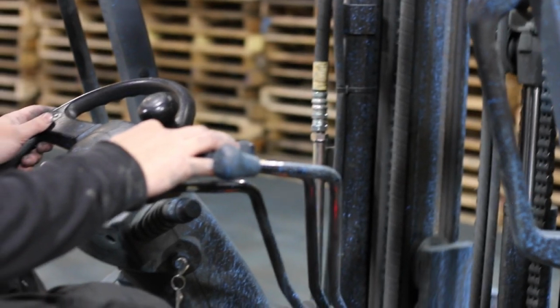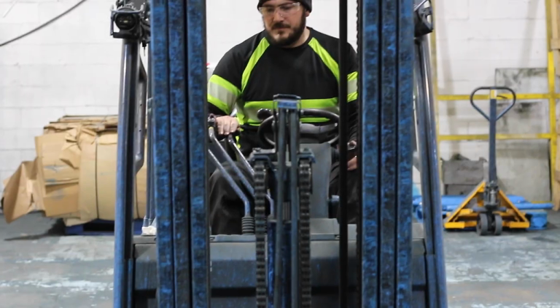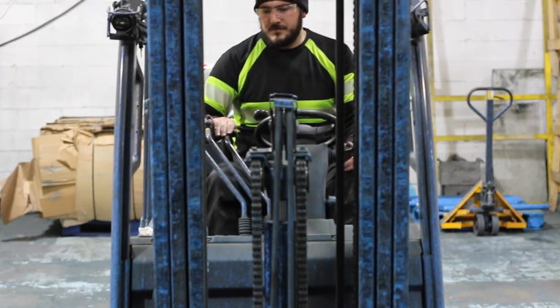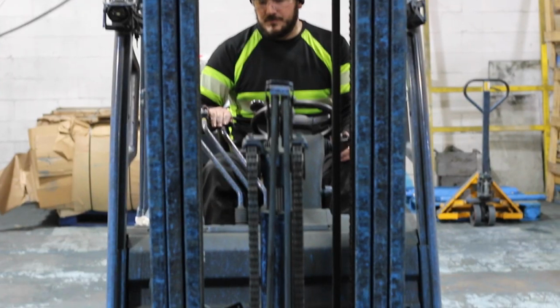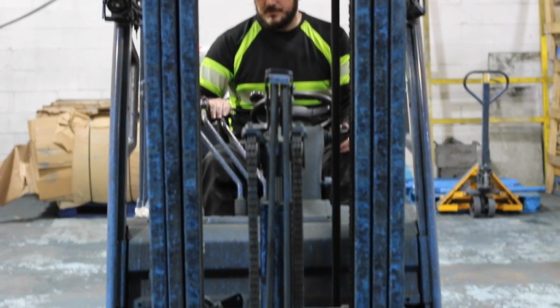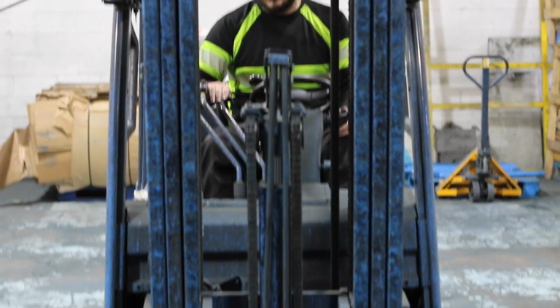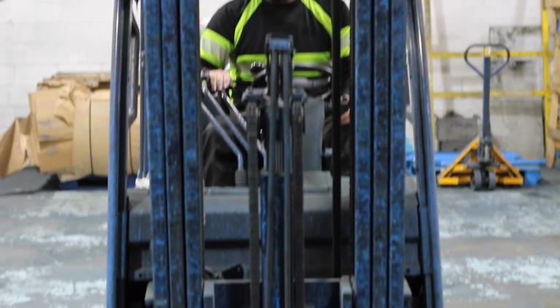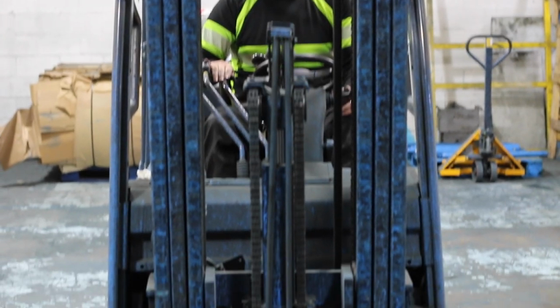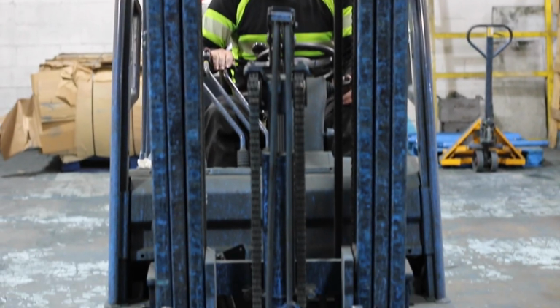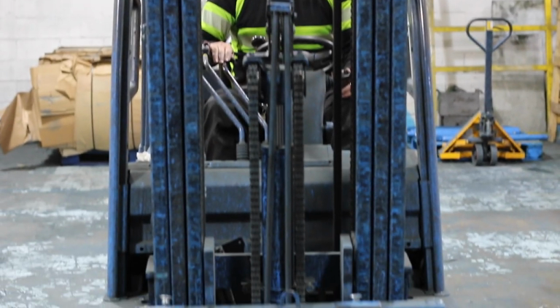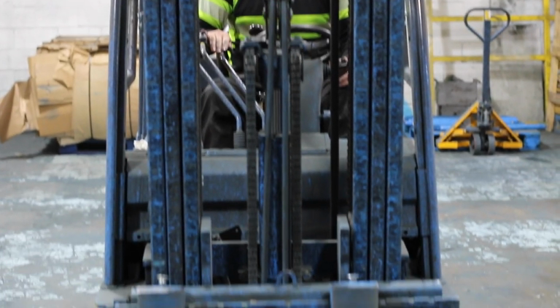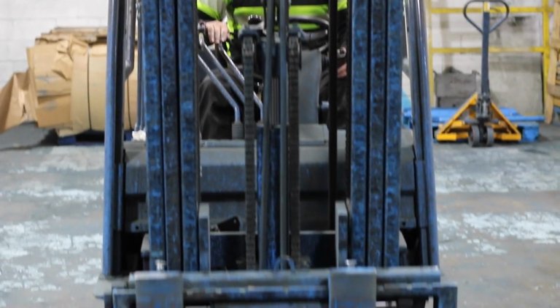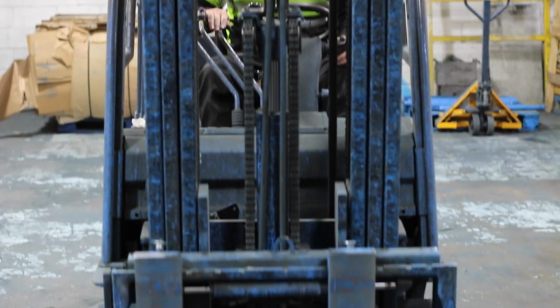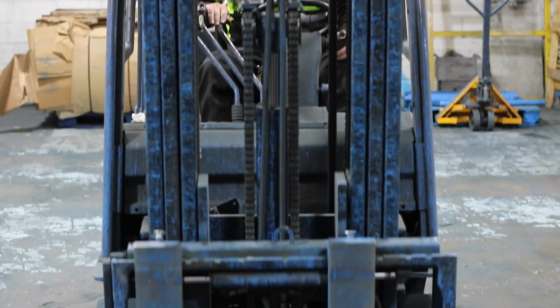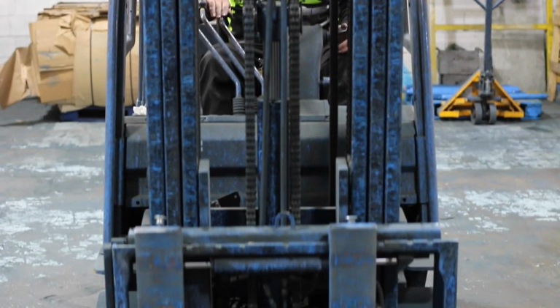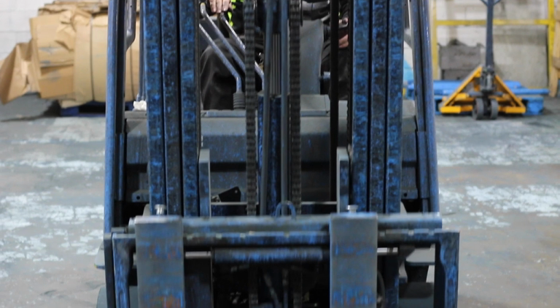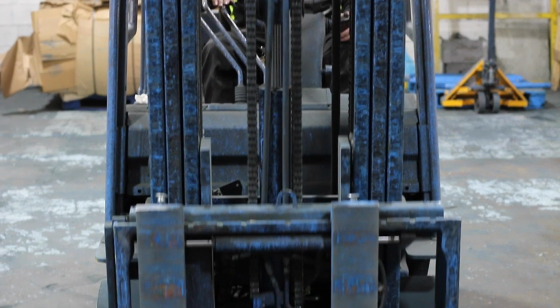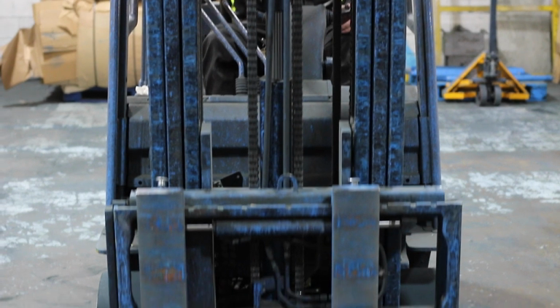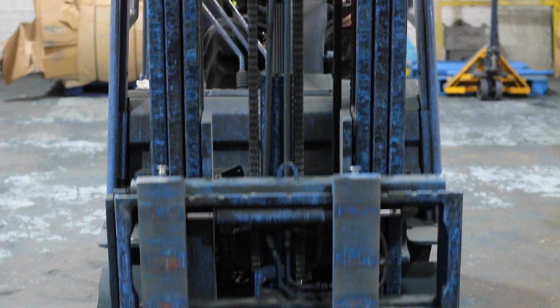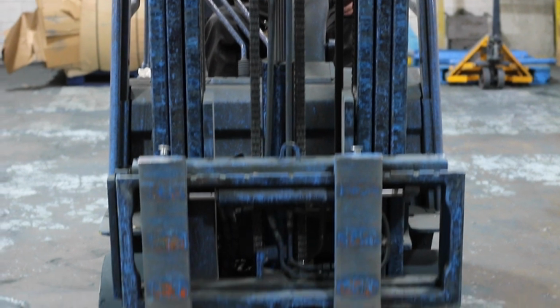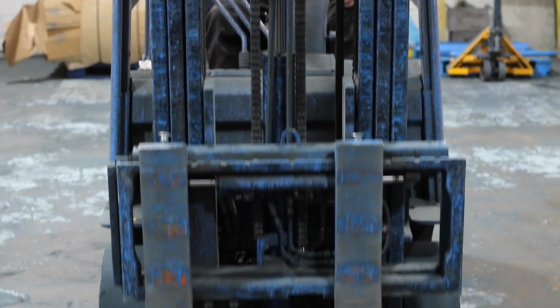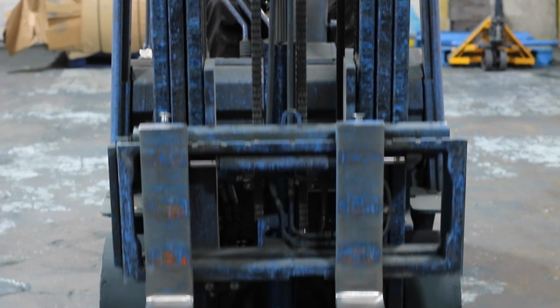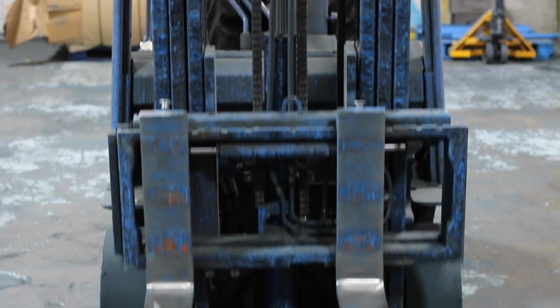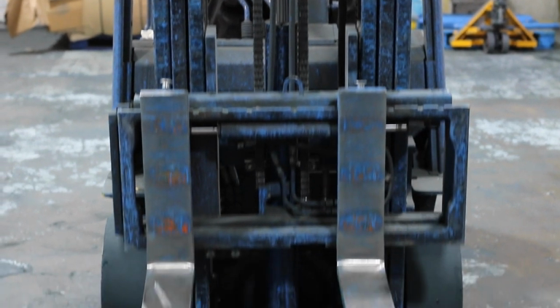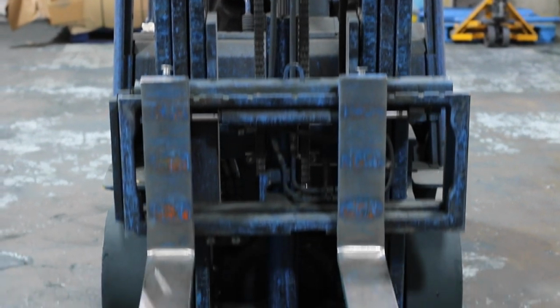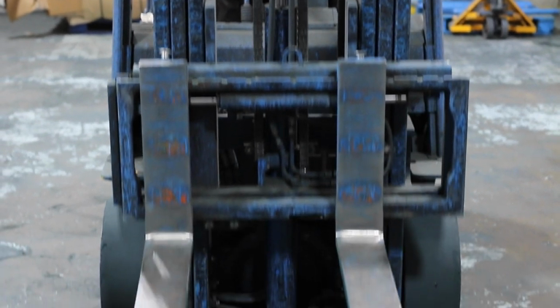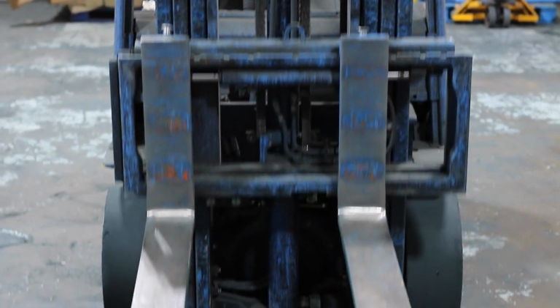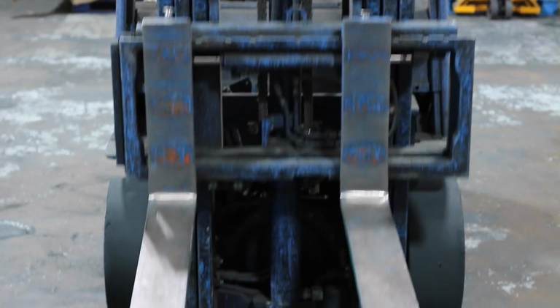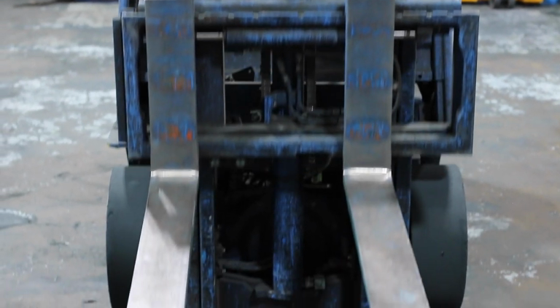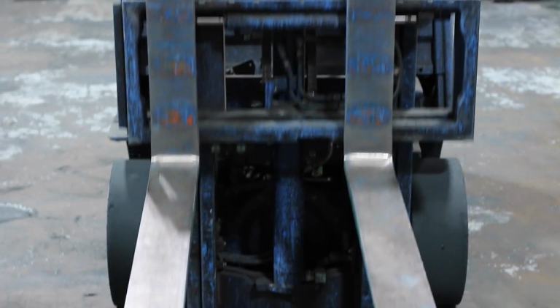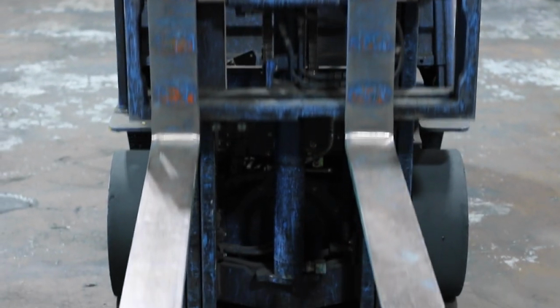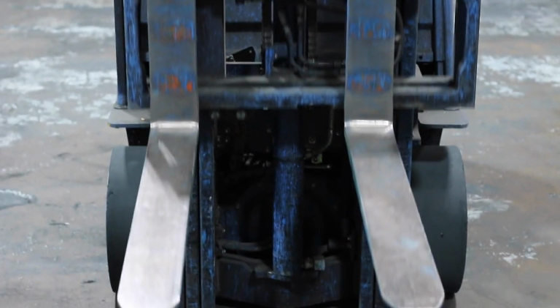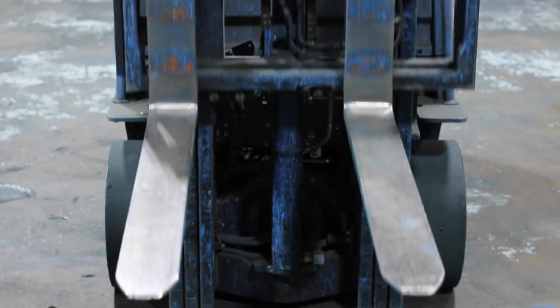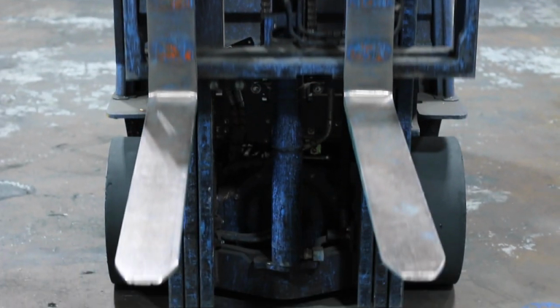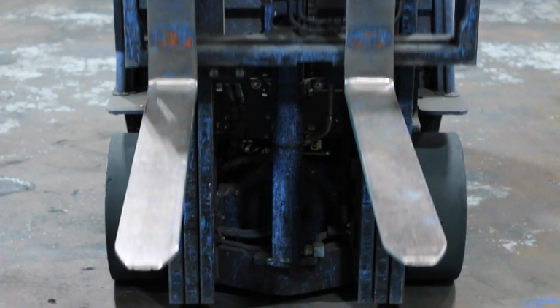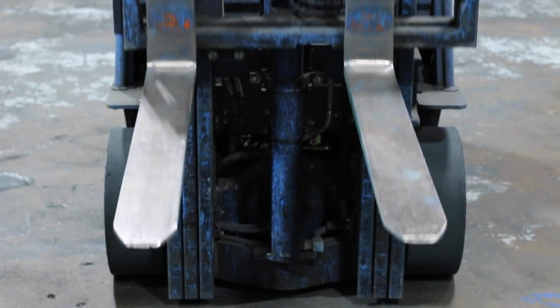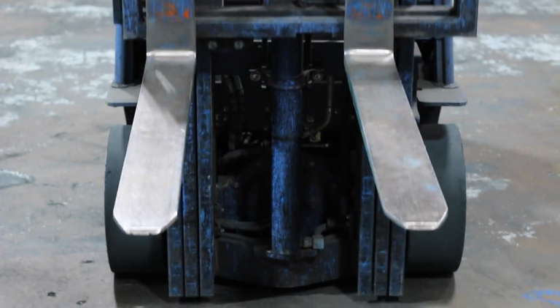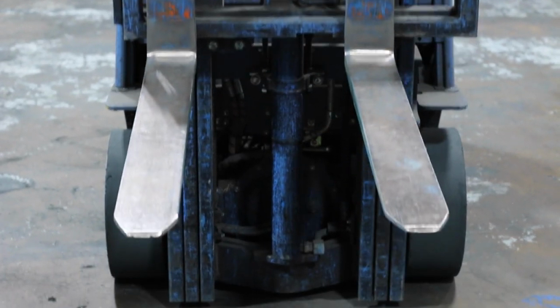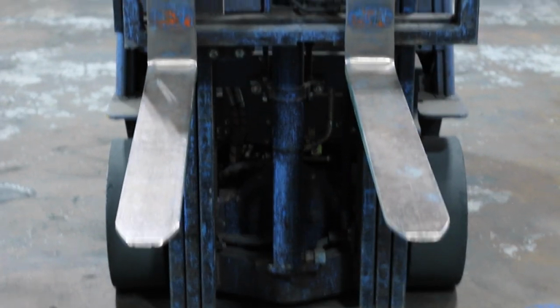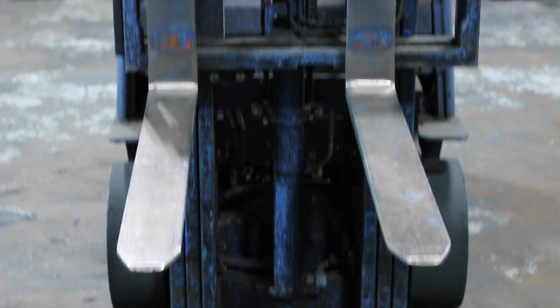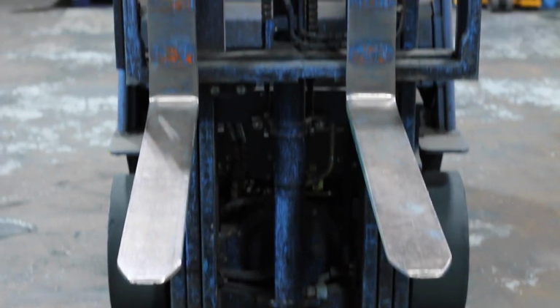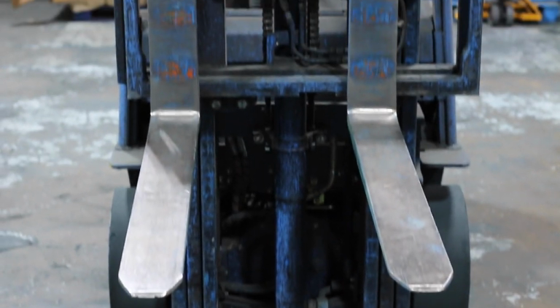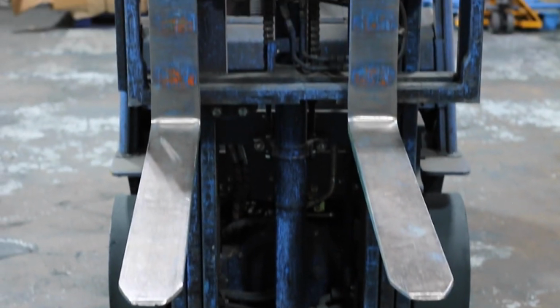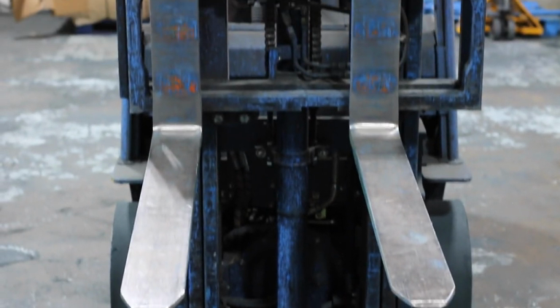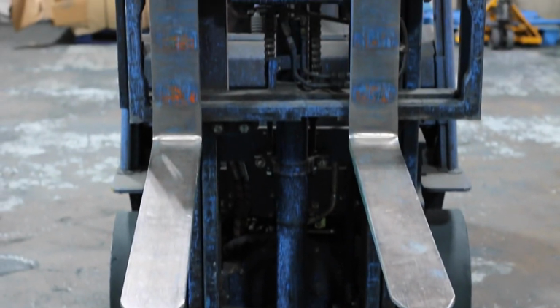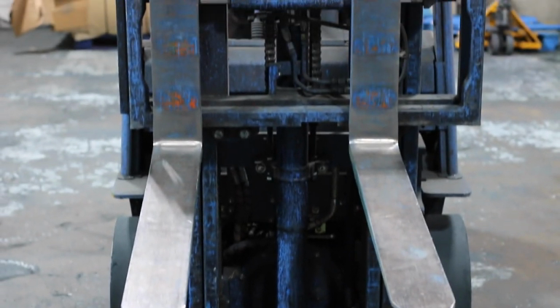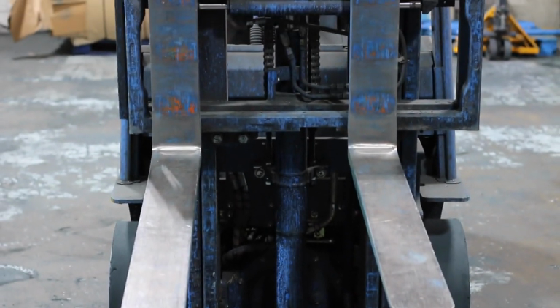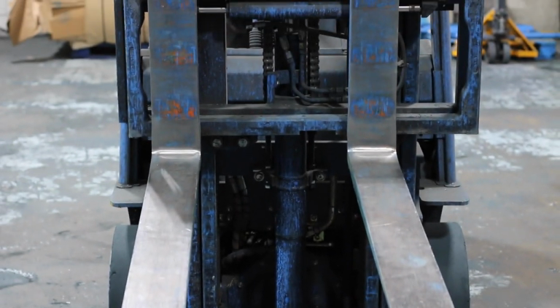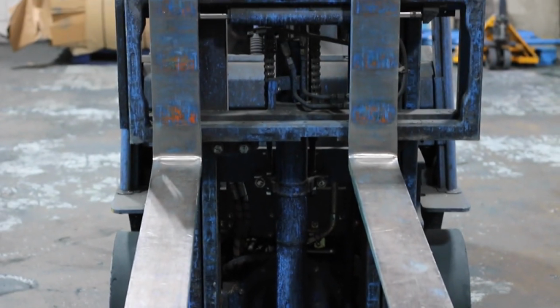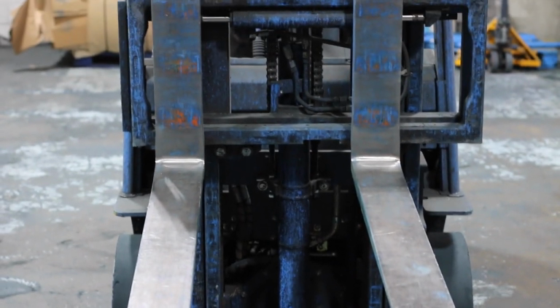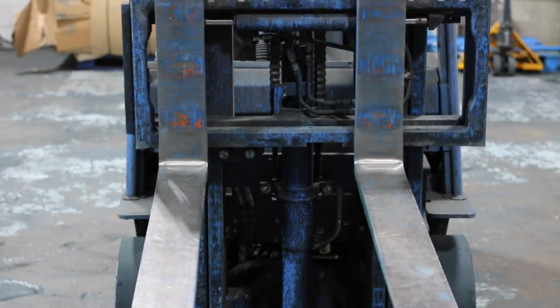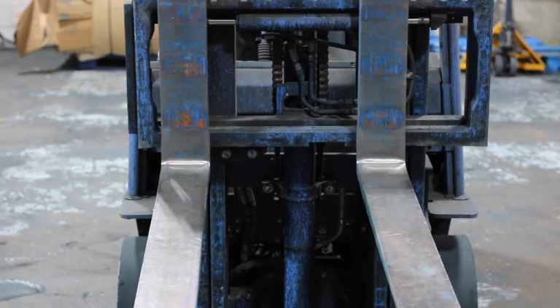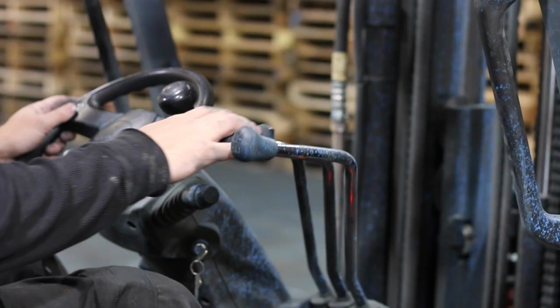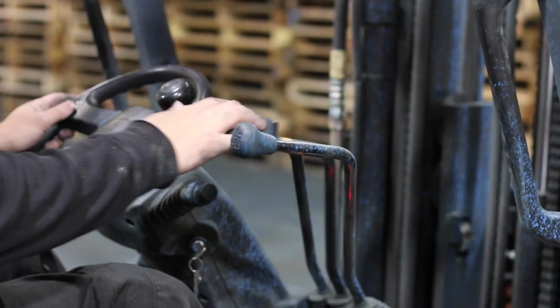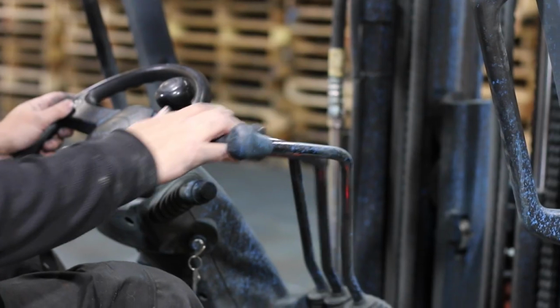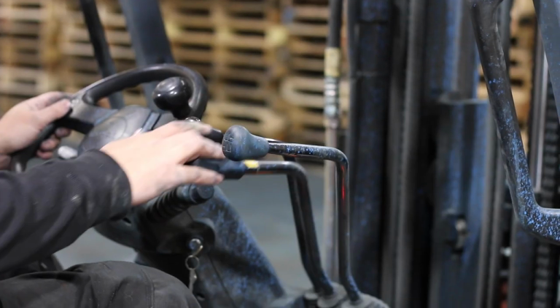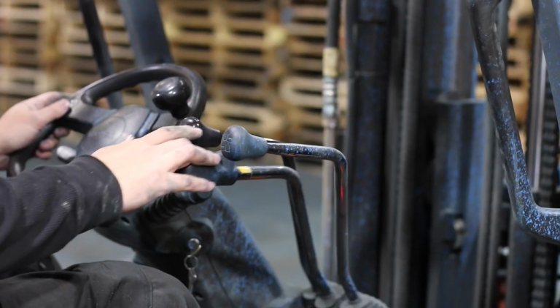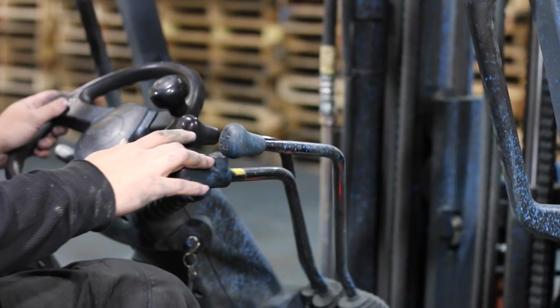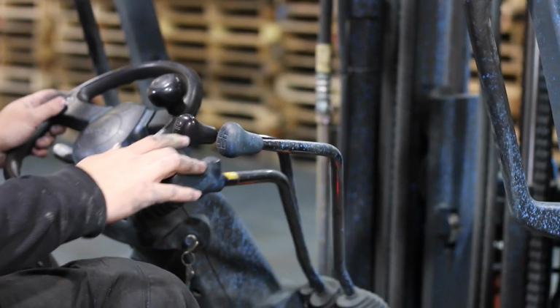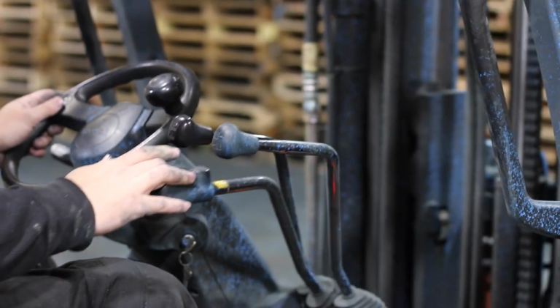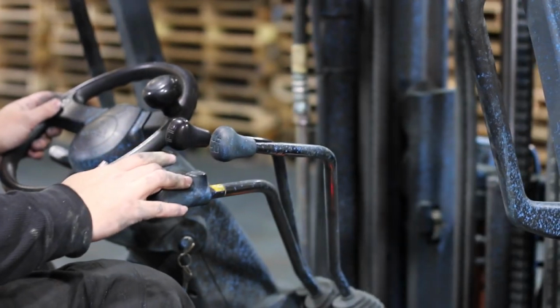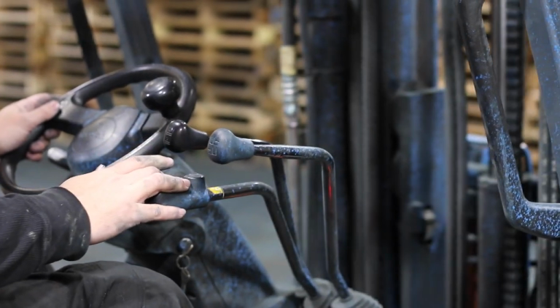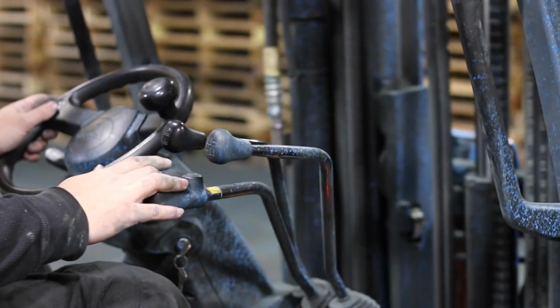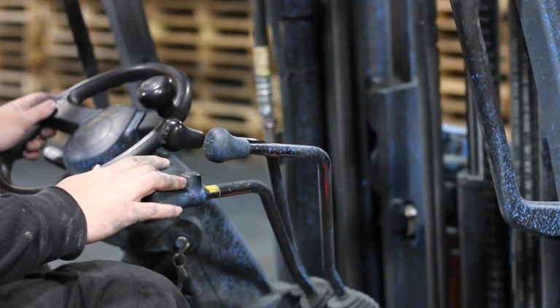Use controls to lift and lower the forklifts, and tilt the mast, and check that they are operating smoothly.